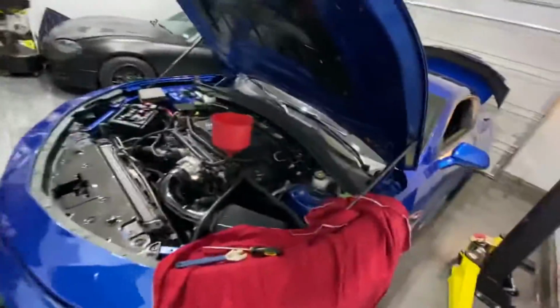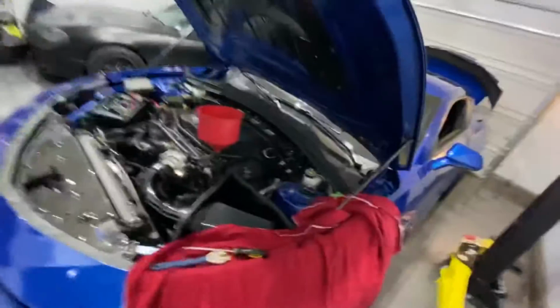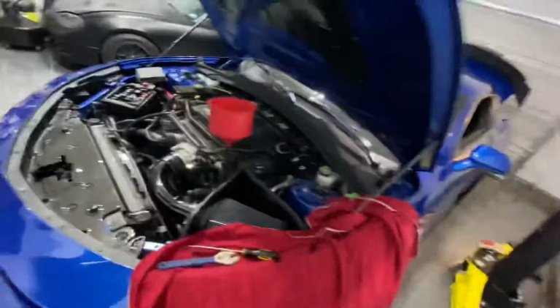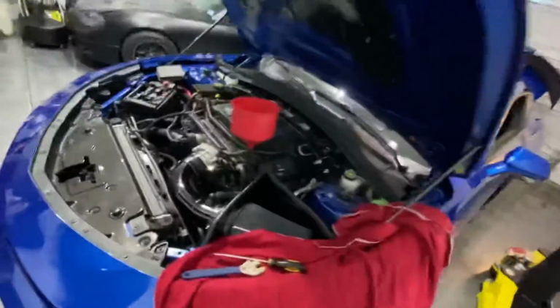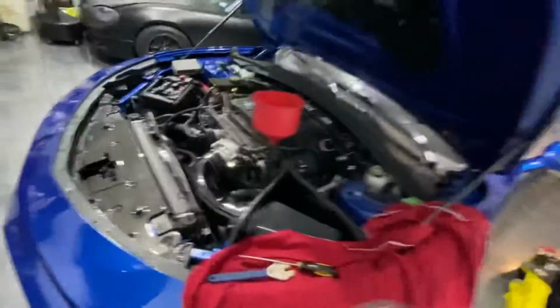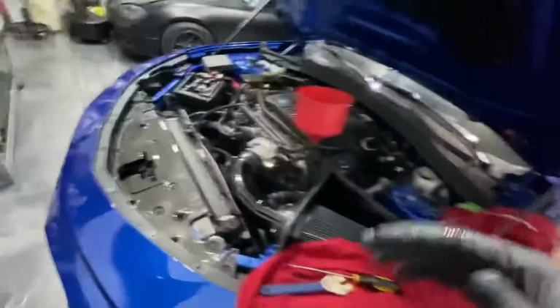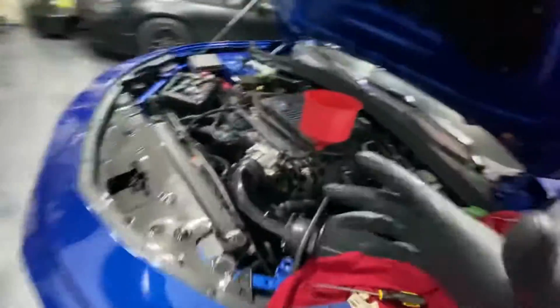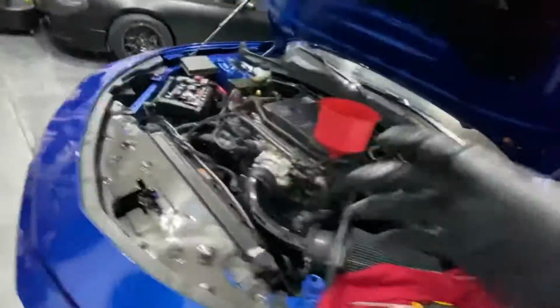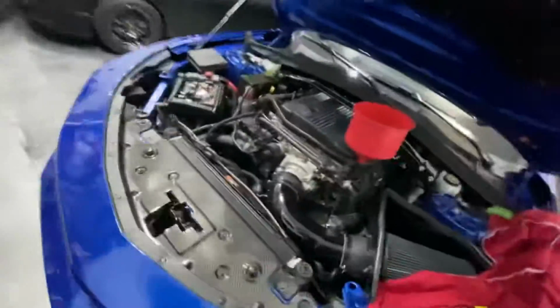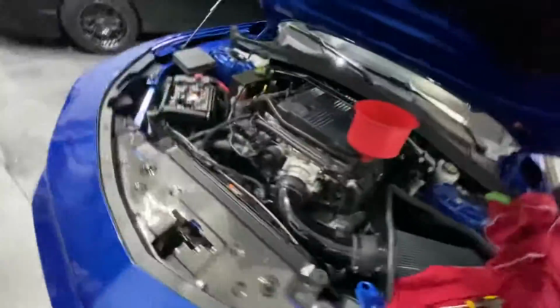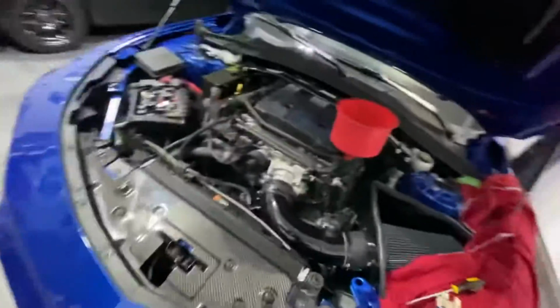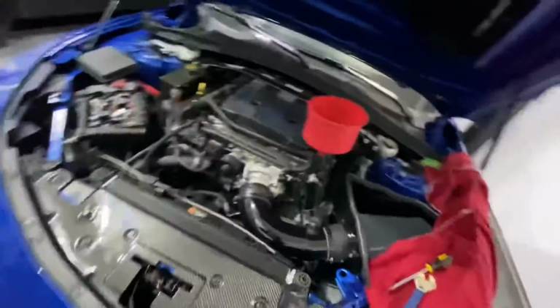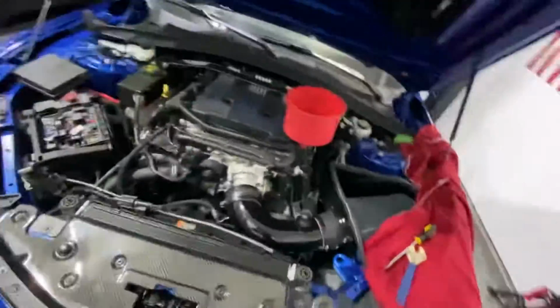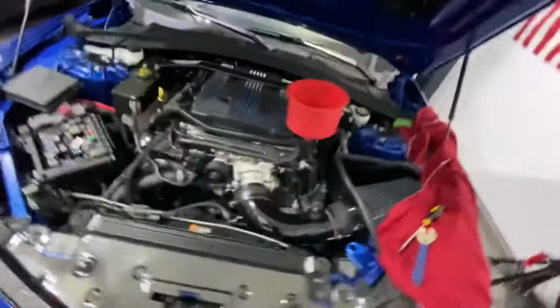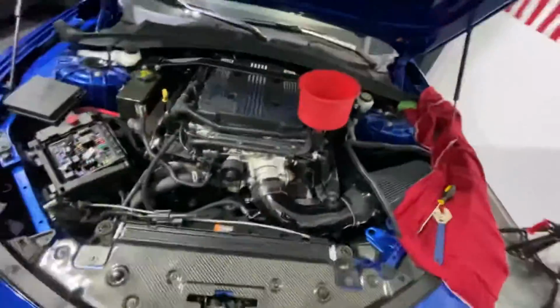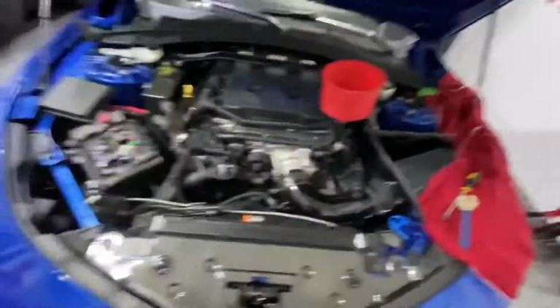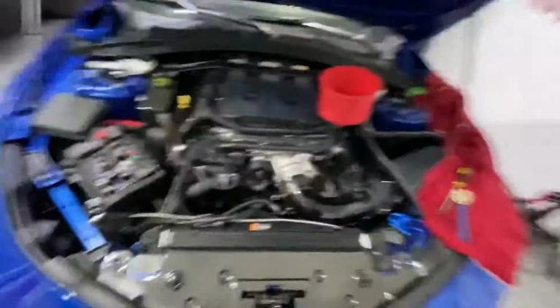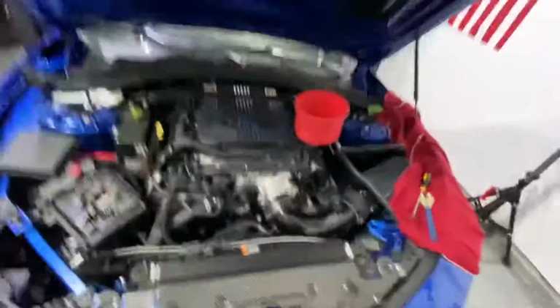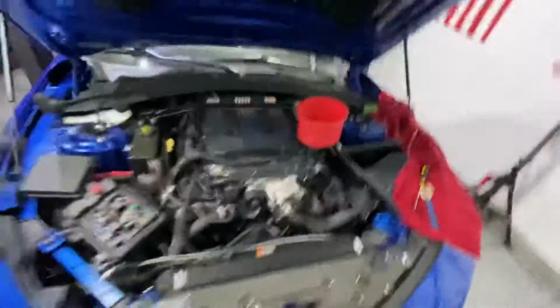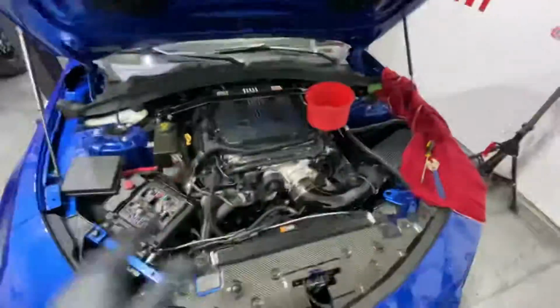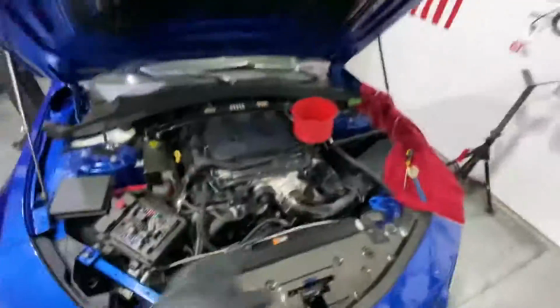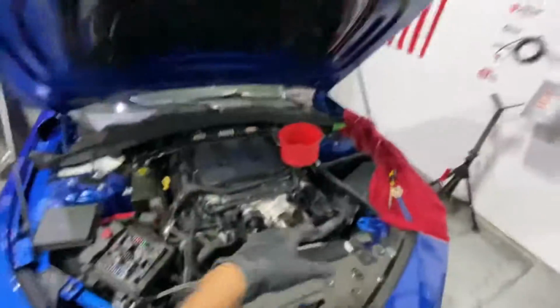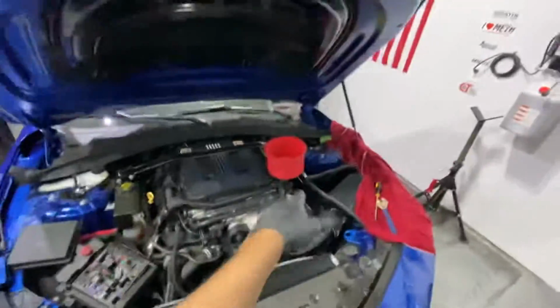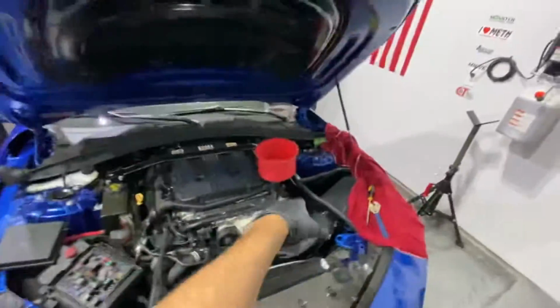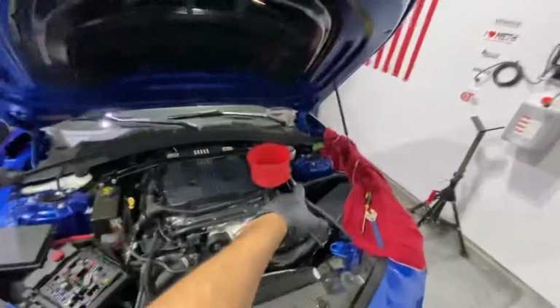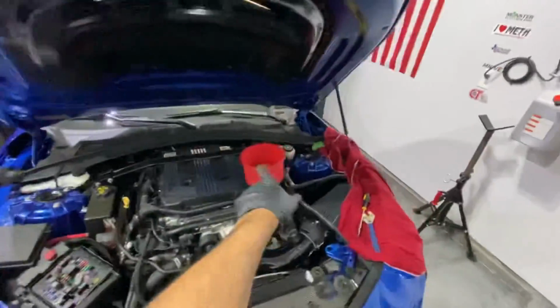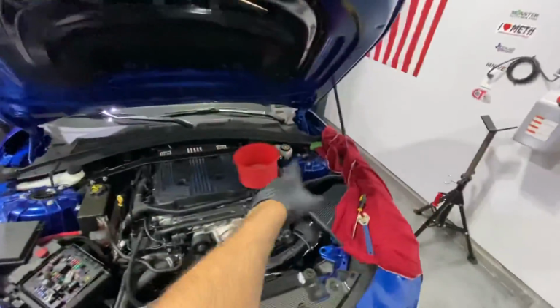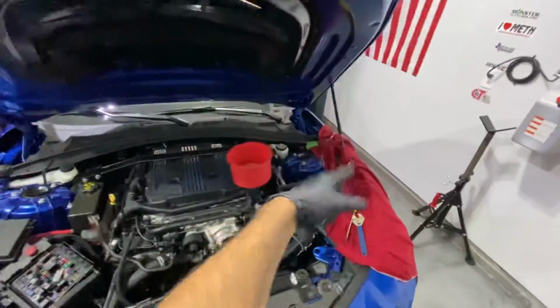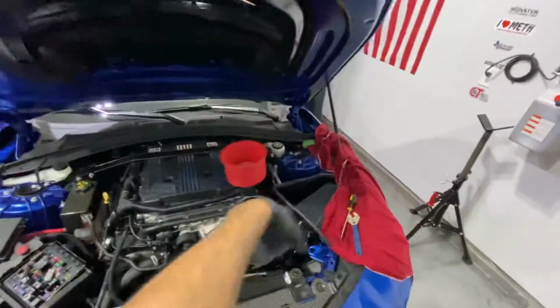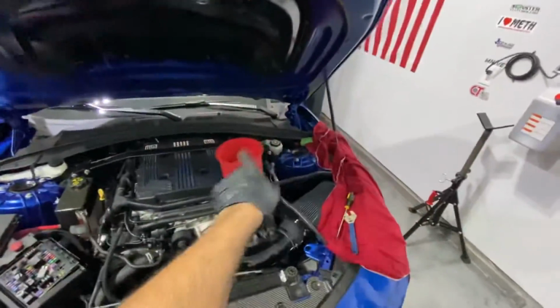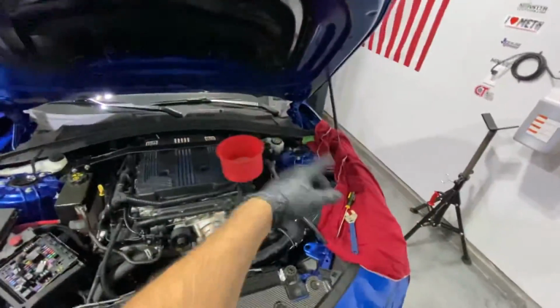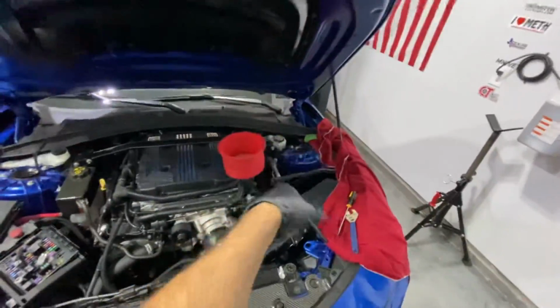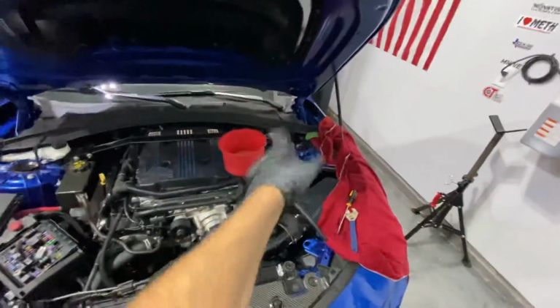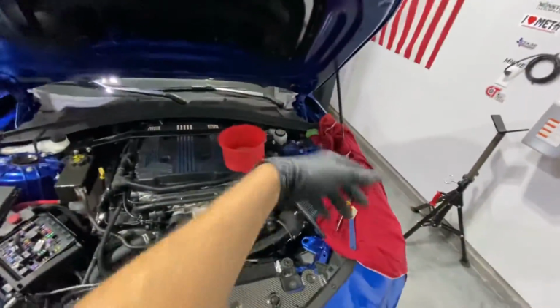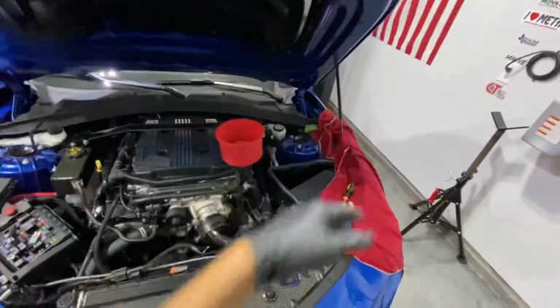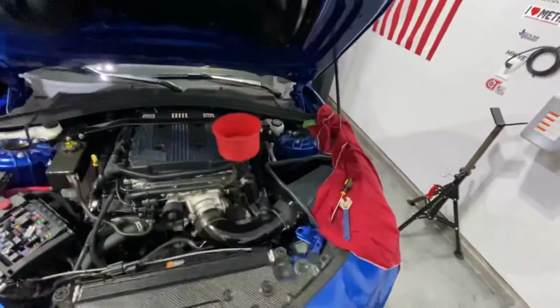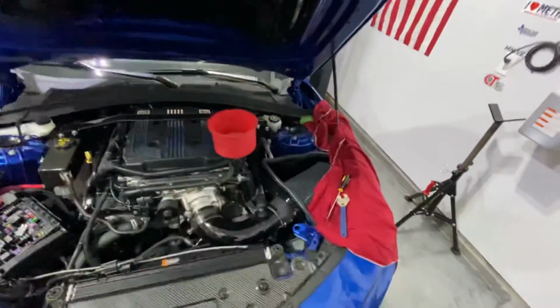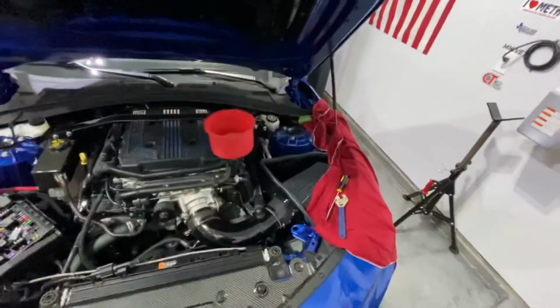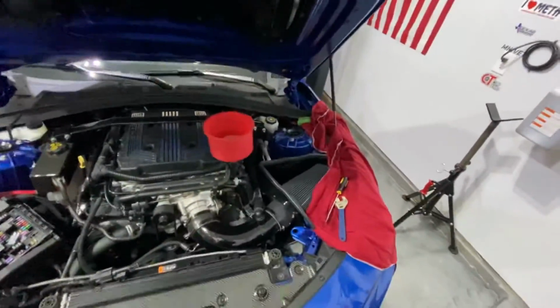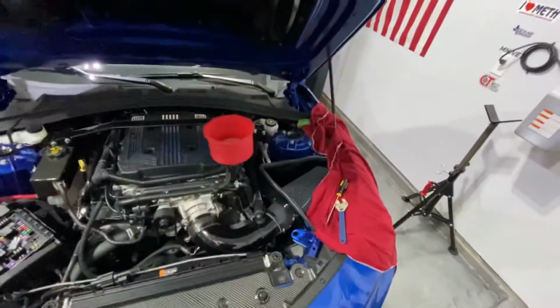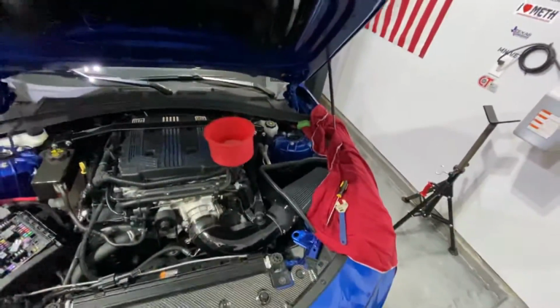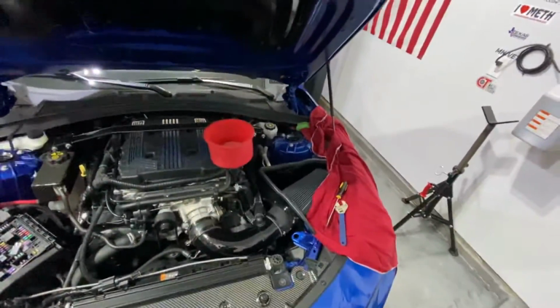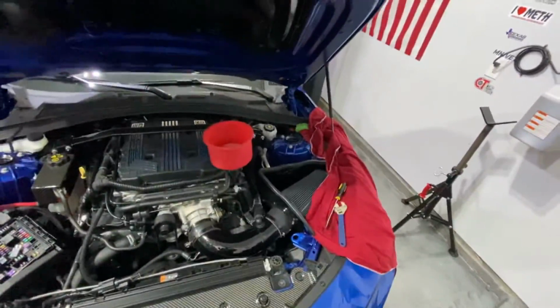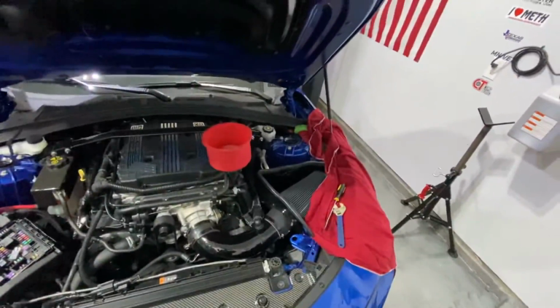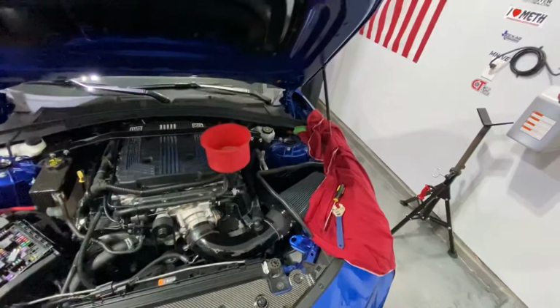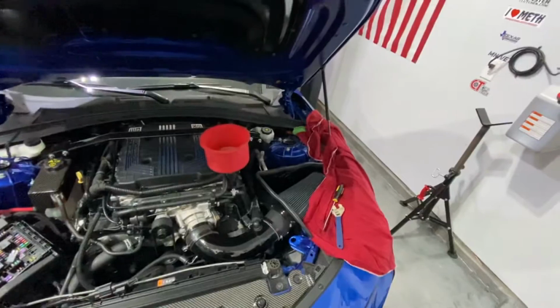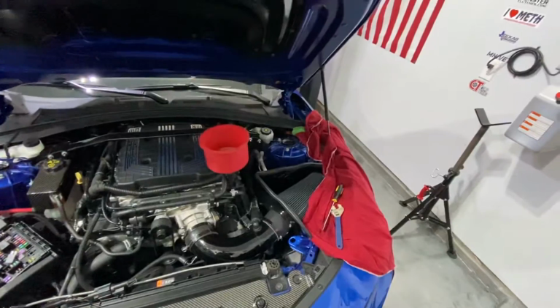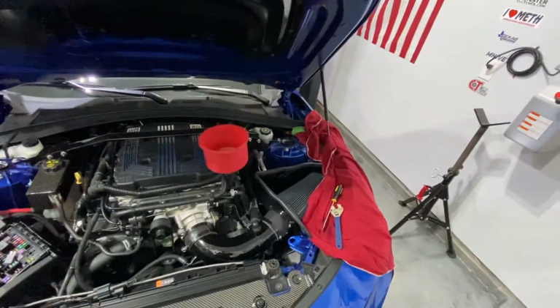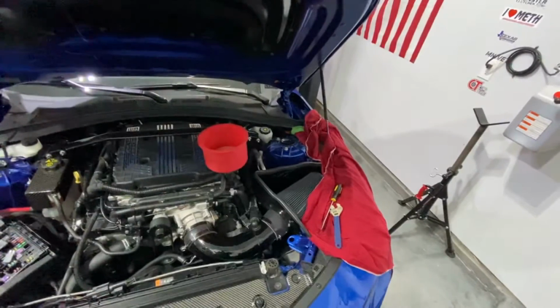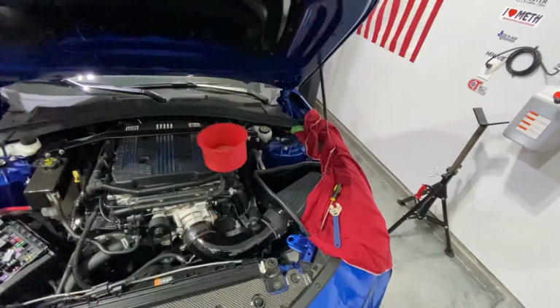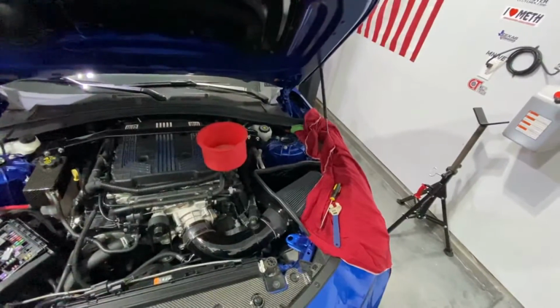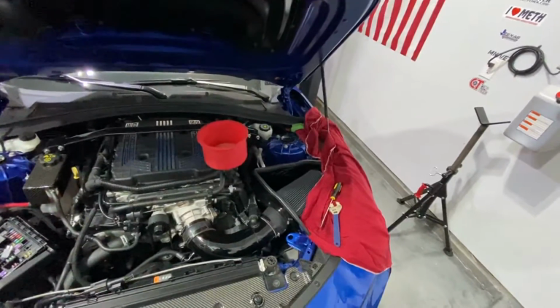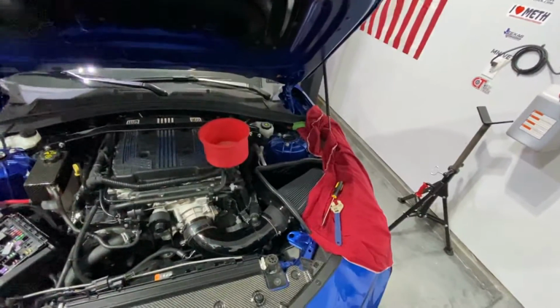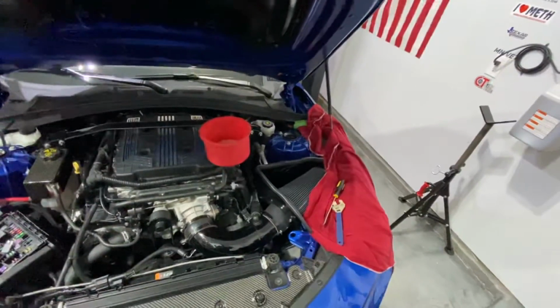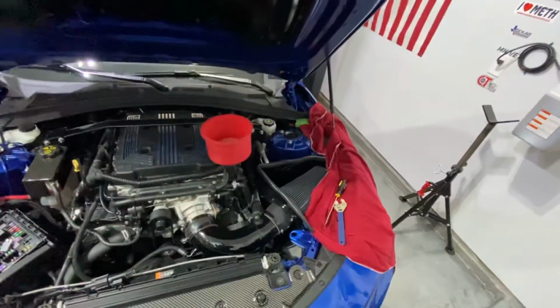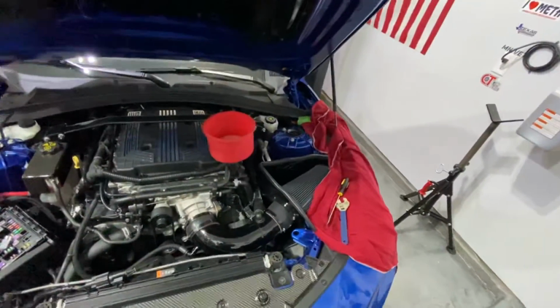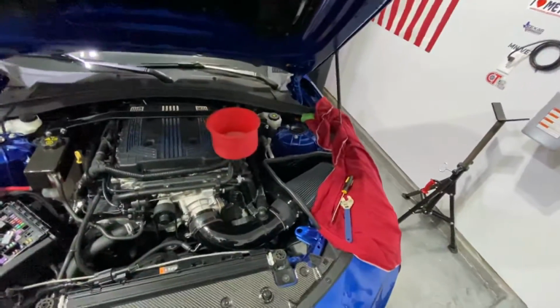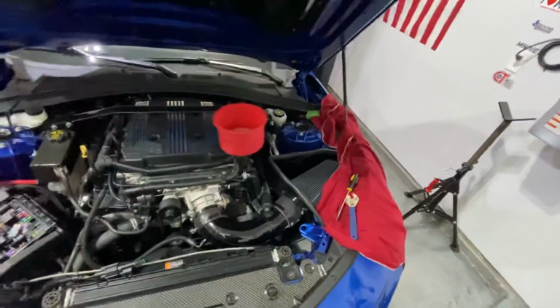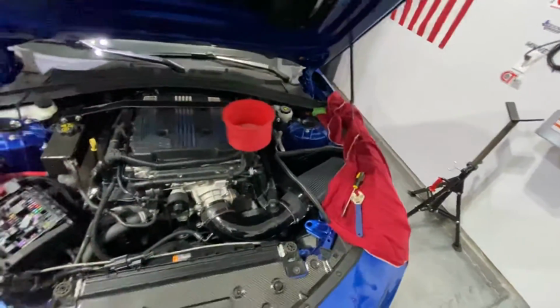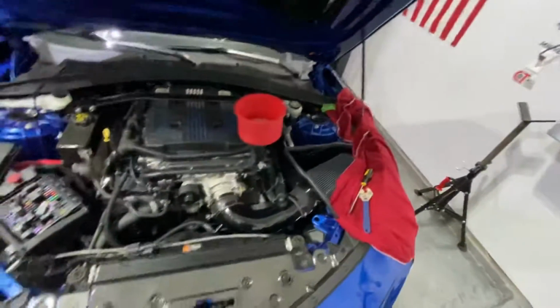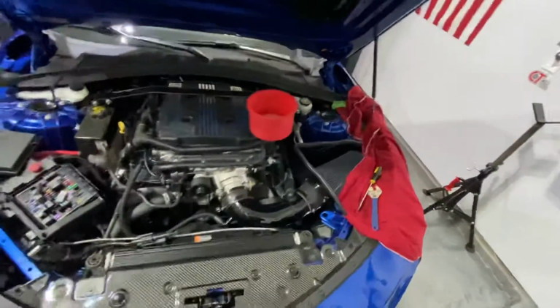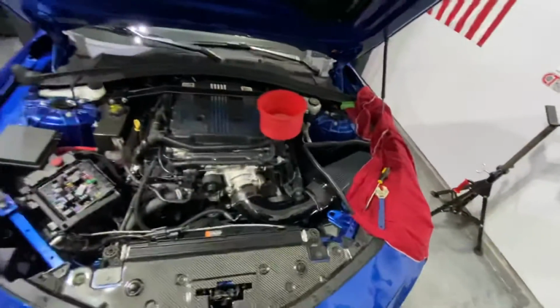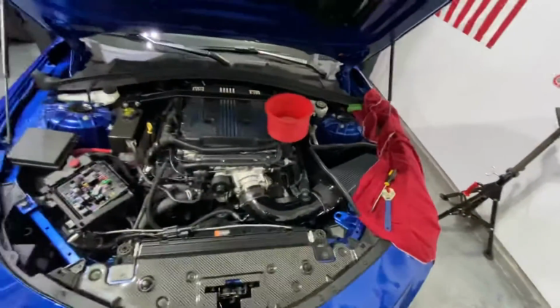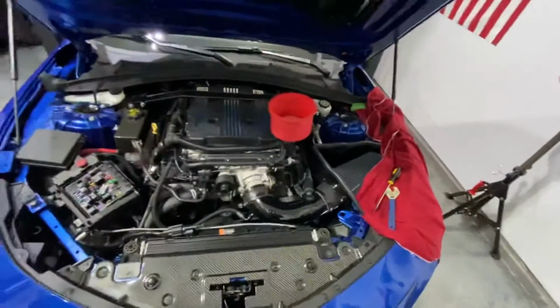Looks like I need some more coolant. Just keep doing that over and over again until you have no more air, and you're done.